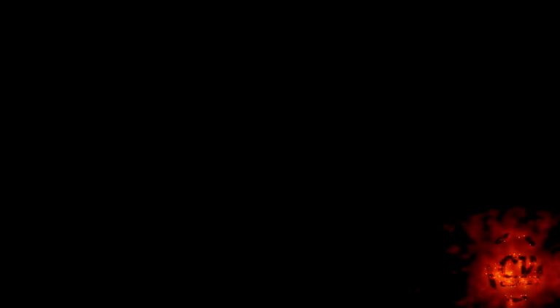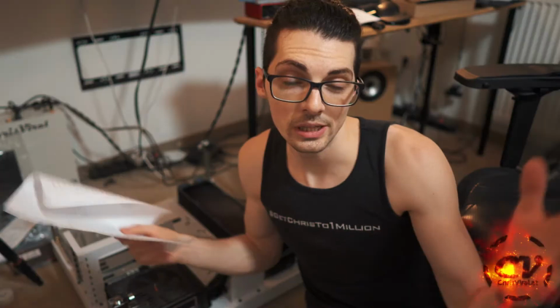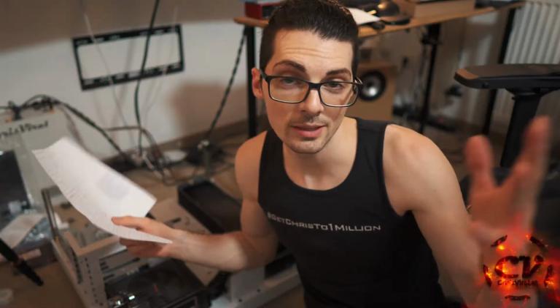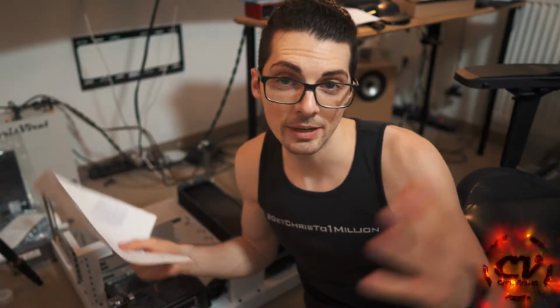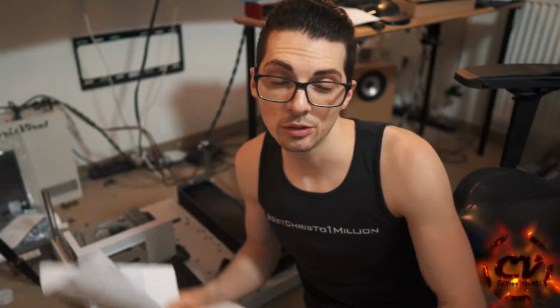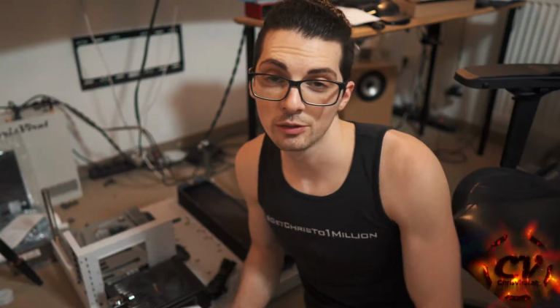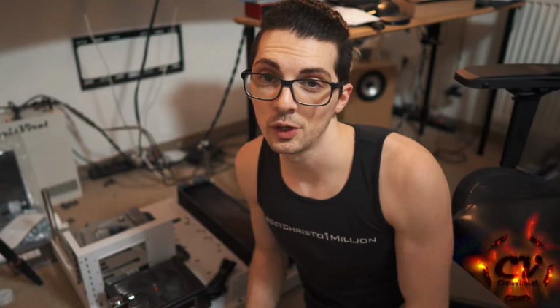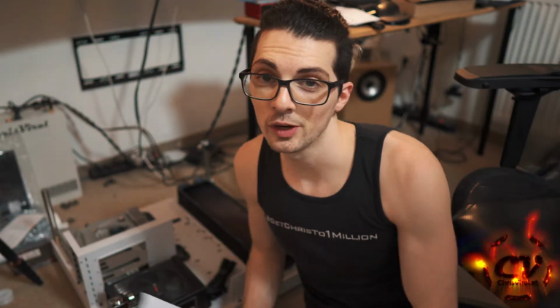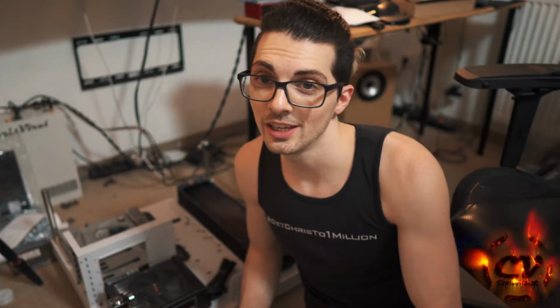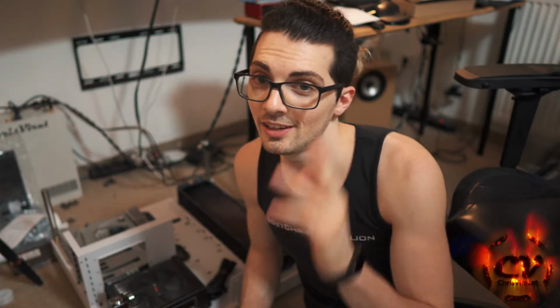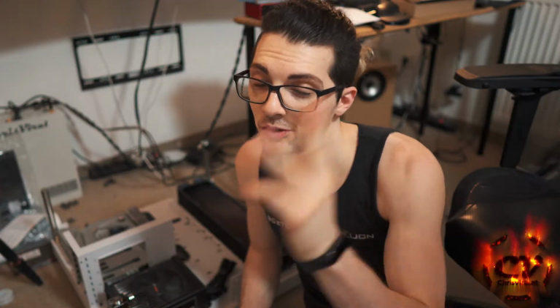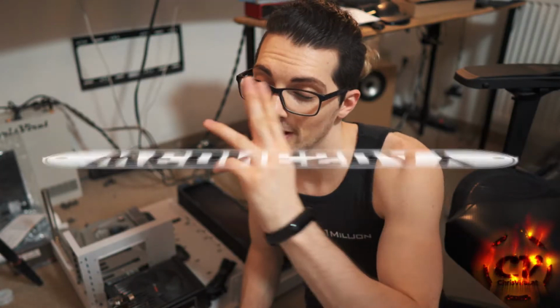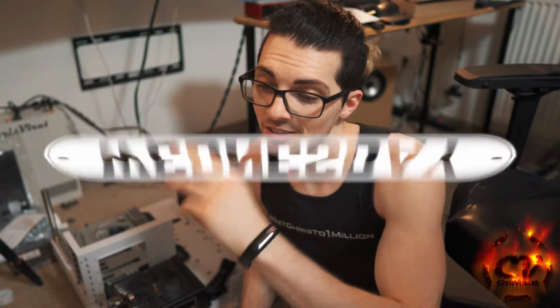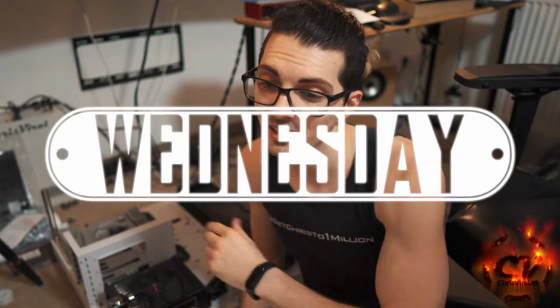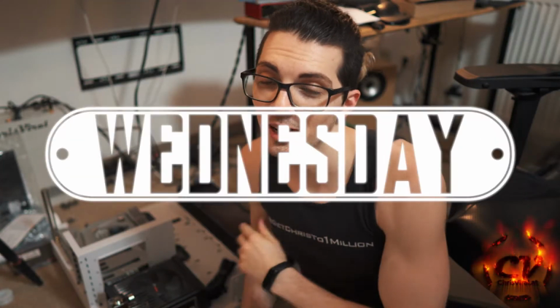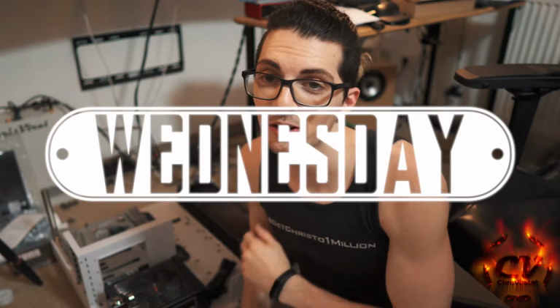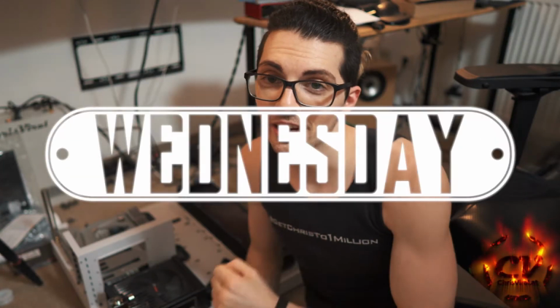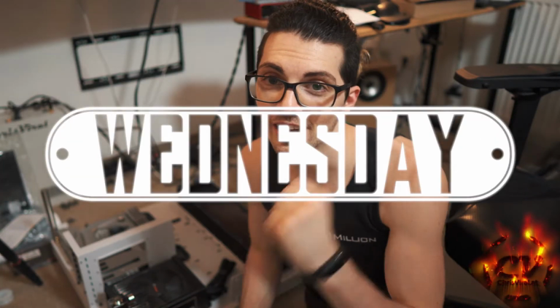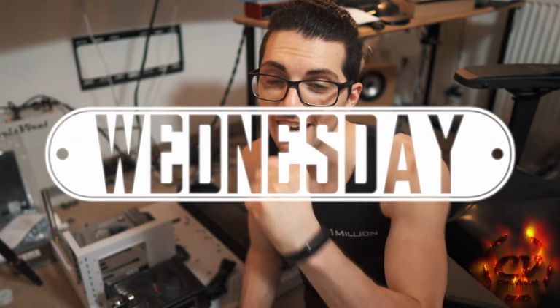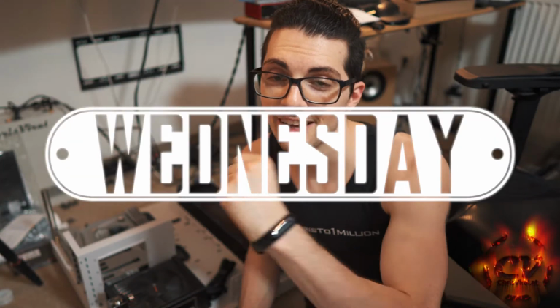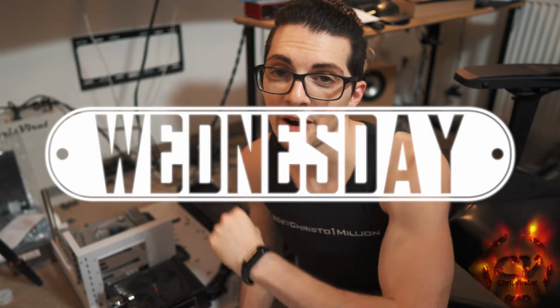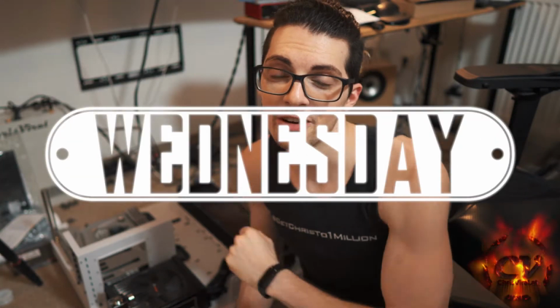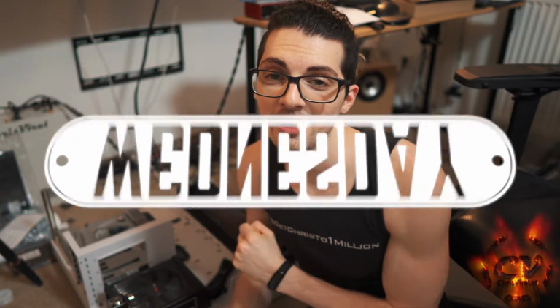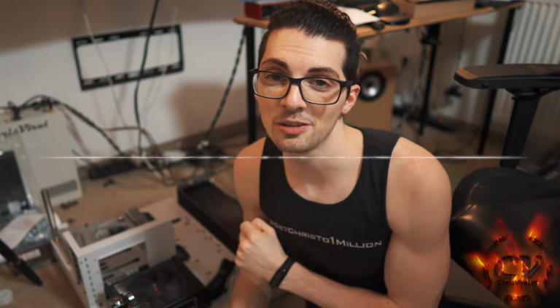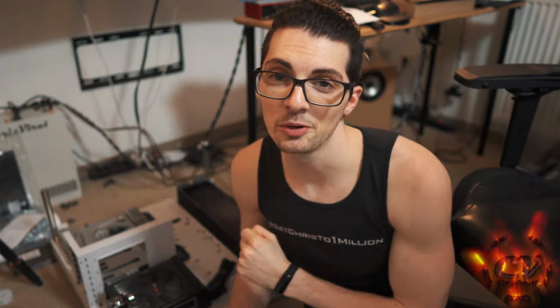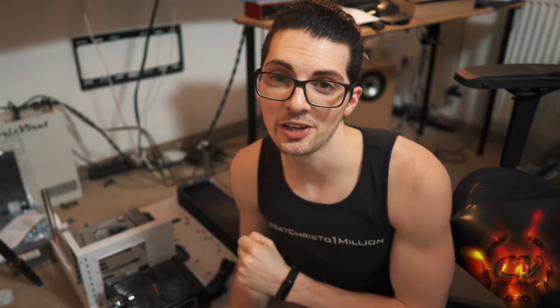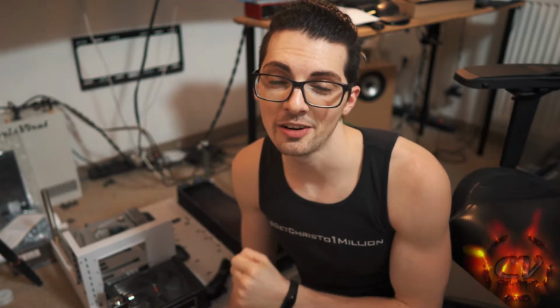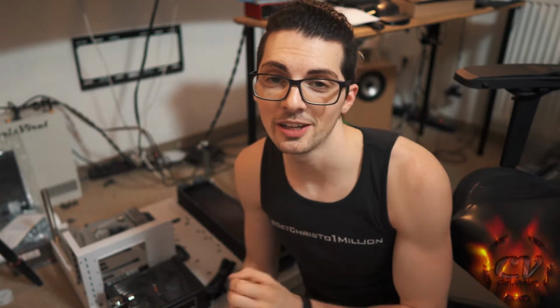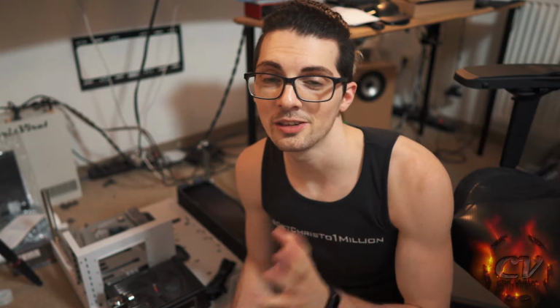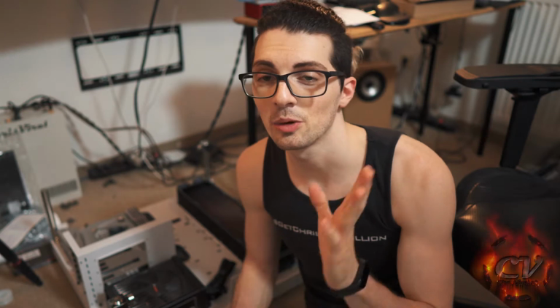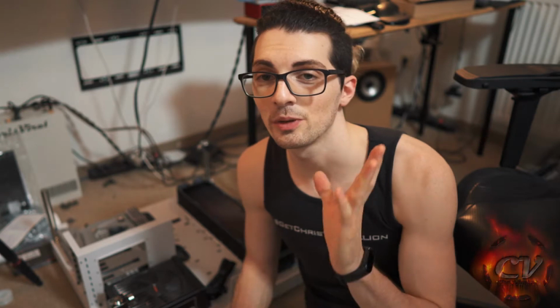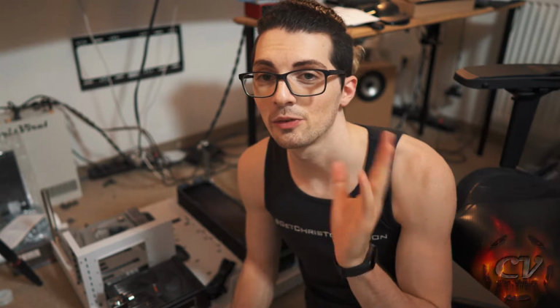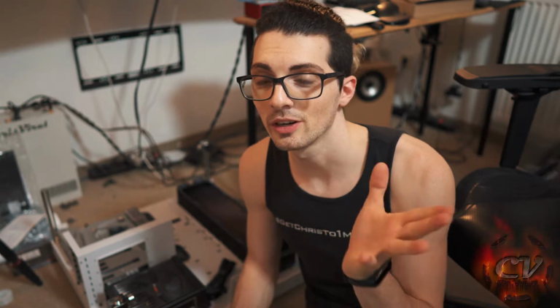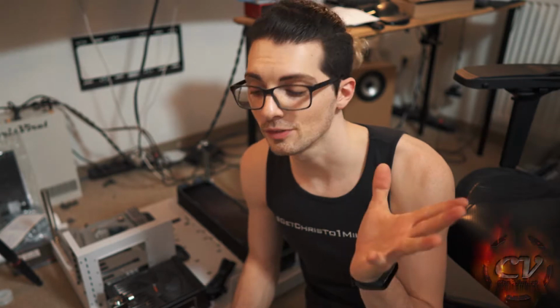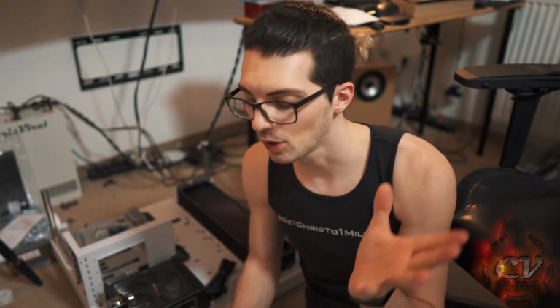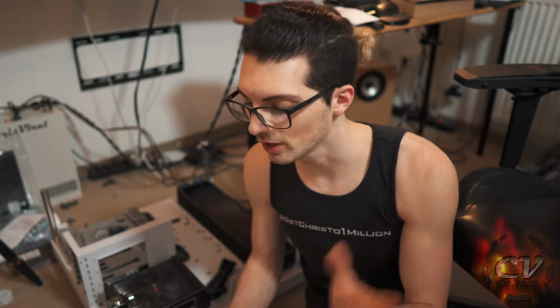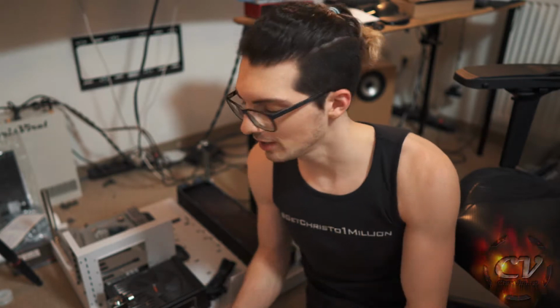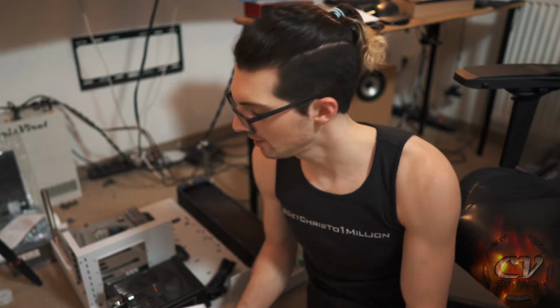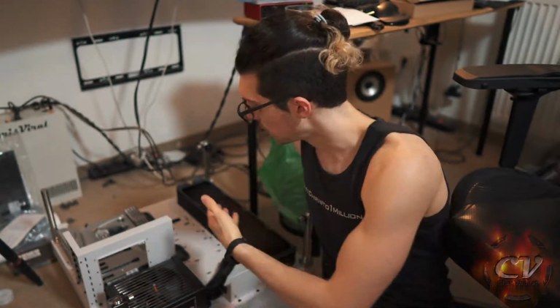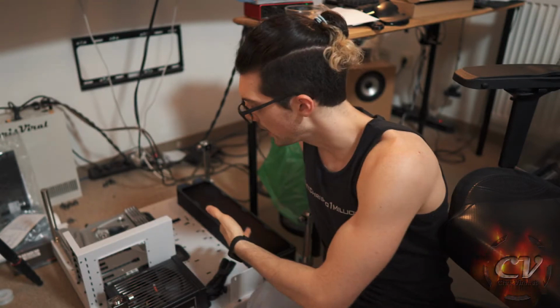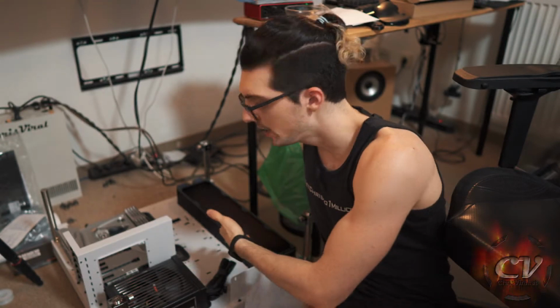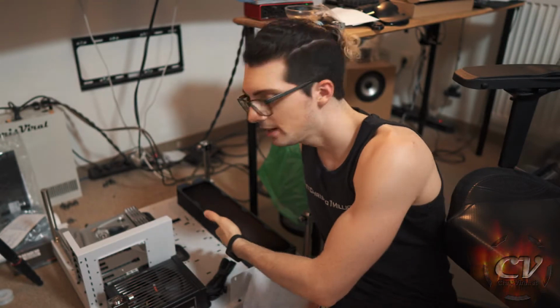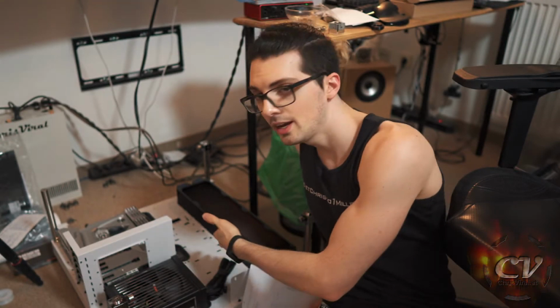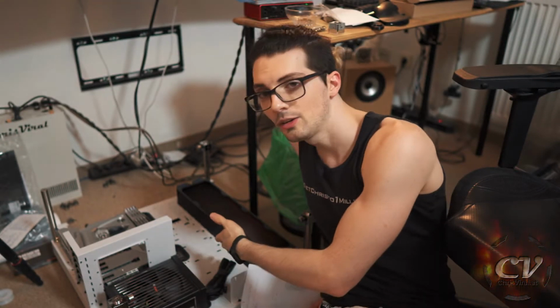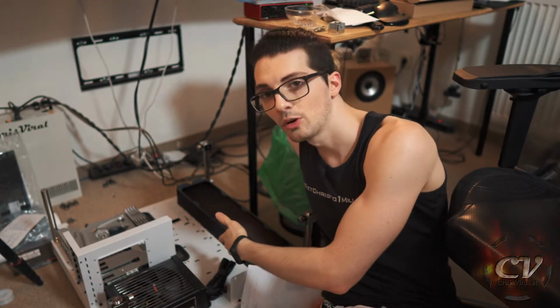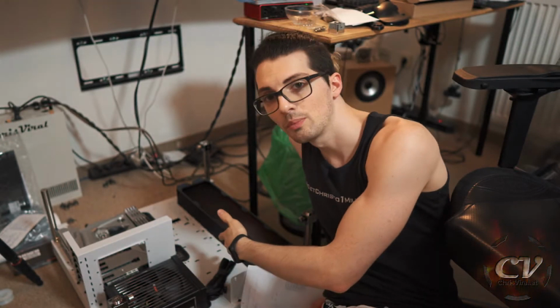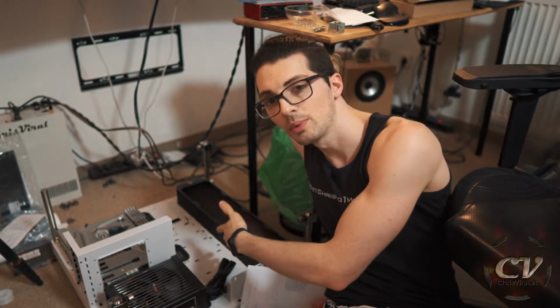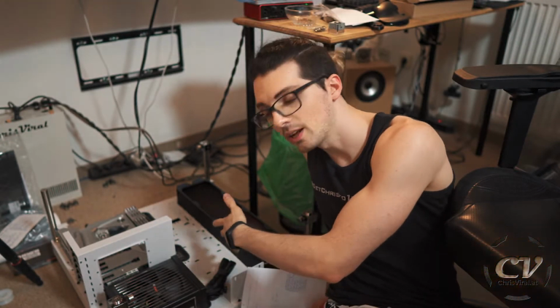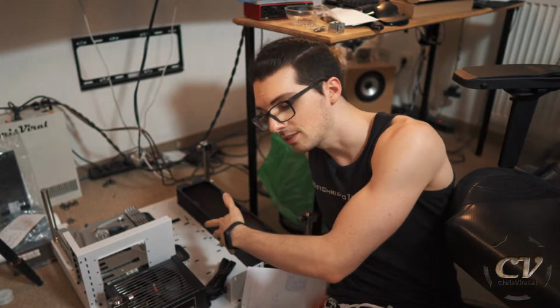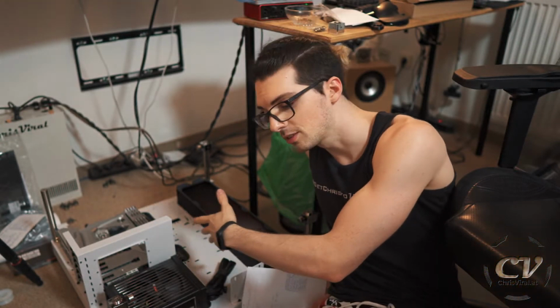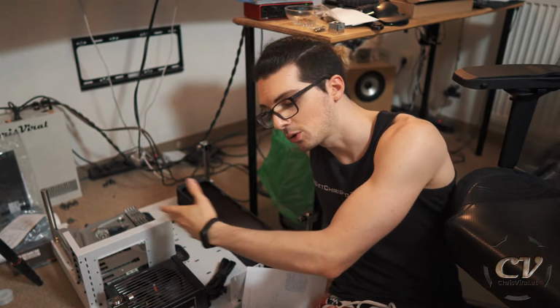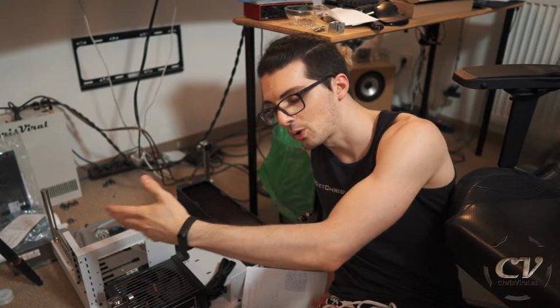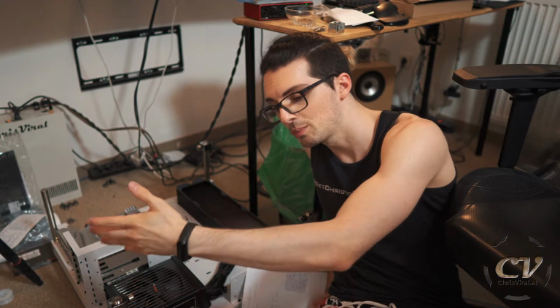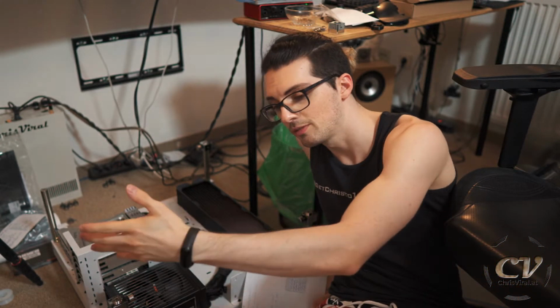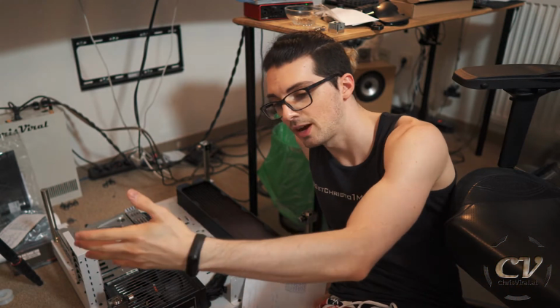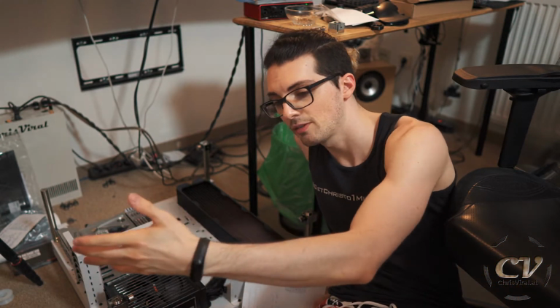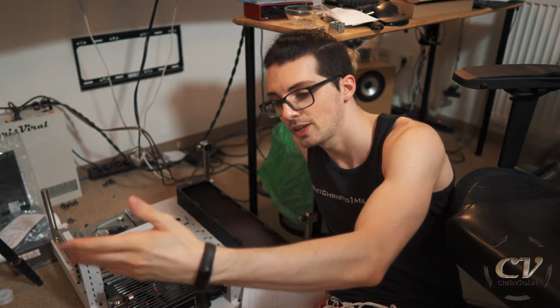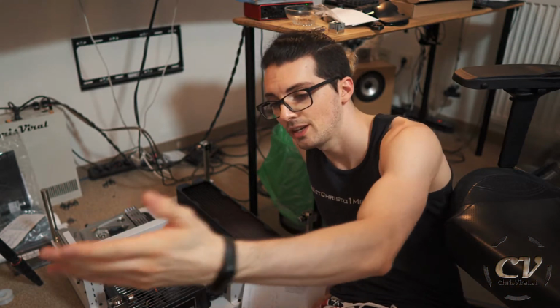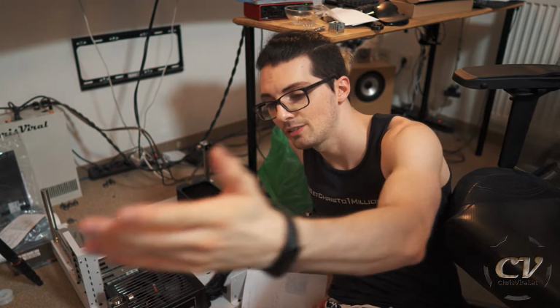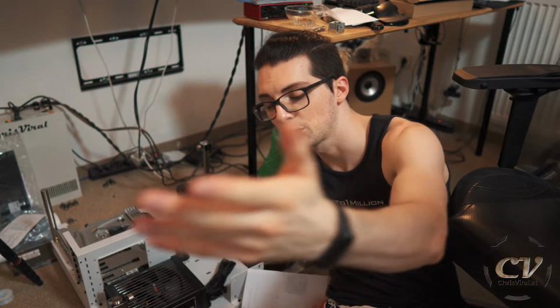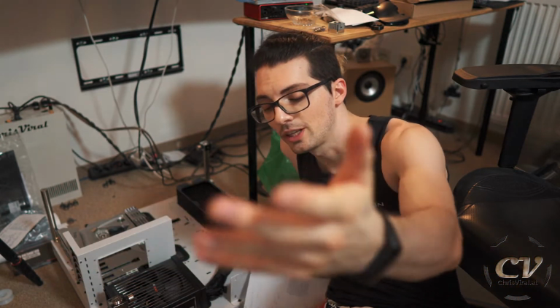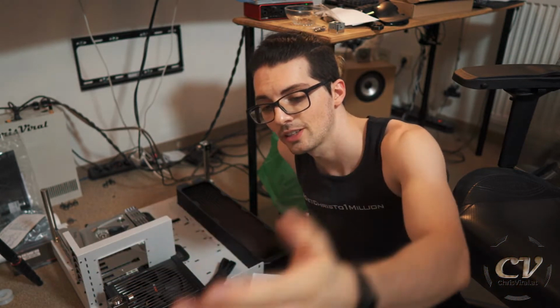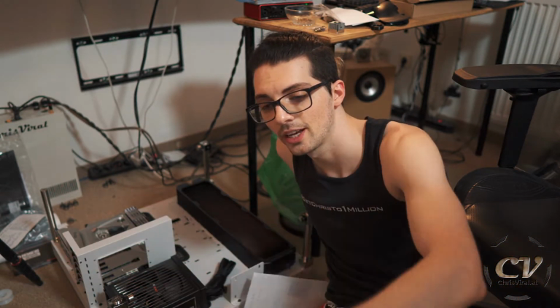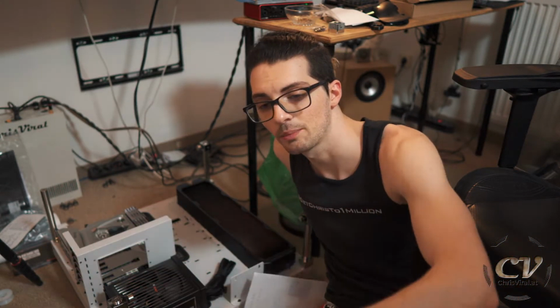Welcome back to the vlog. It is Wednesday — our day and our chance to push forward. The topic for this vlog is: Radiator plus the Core P5 case. So let's get it.